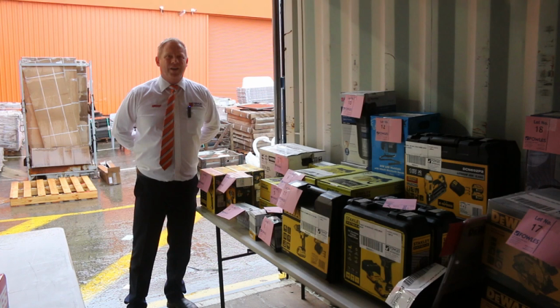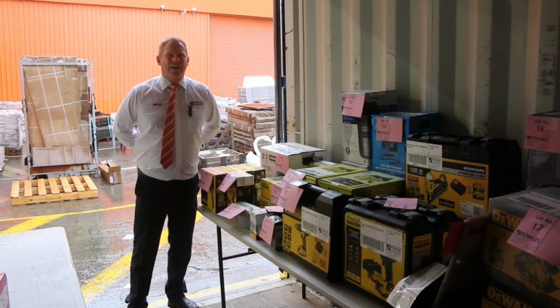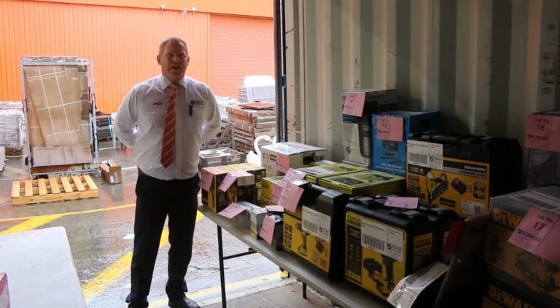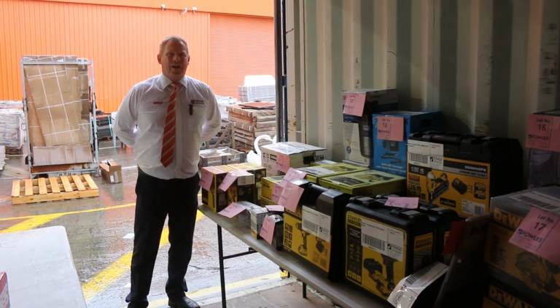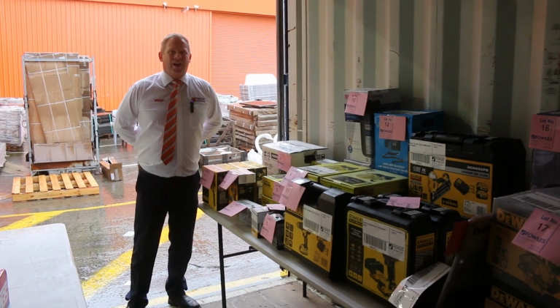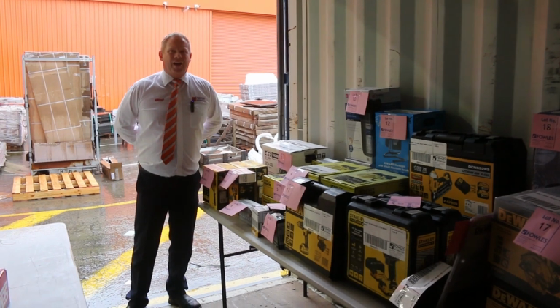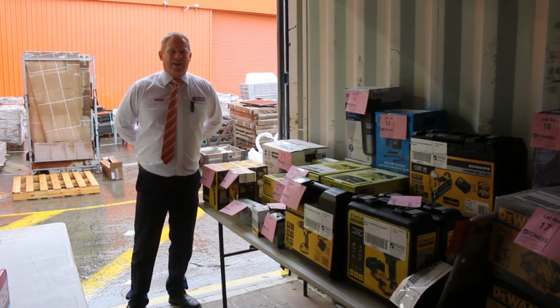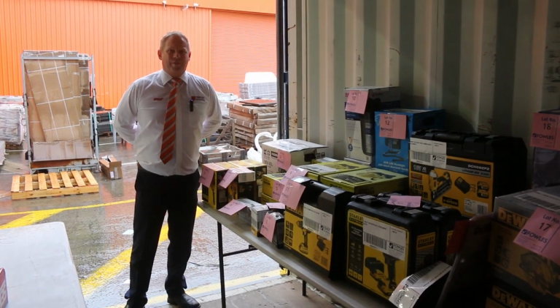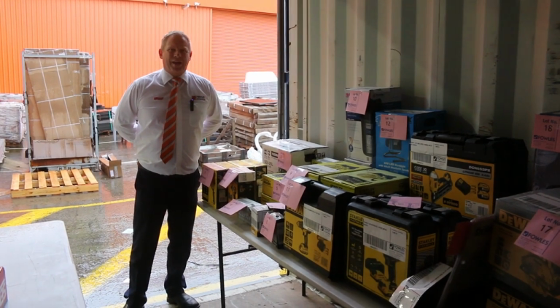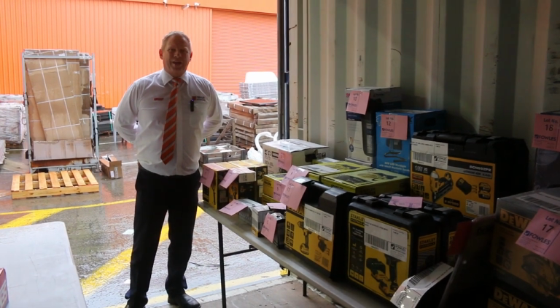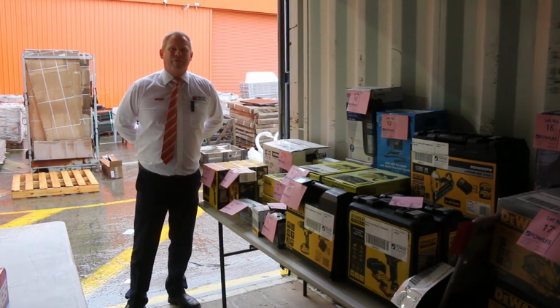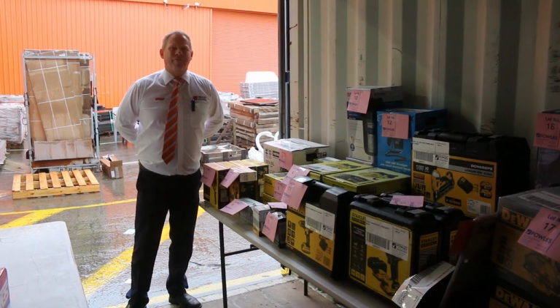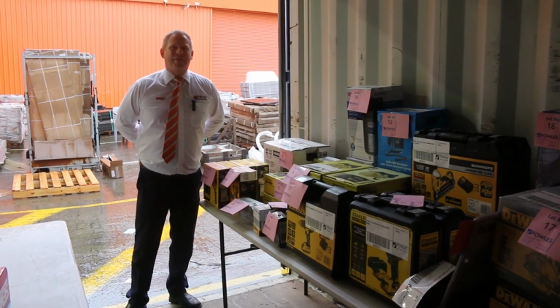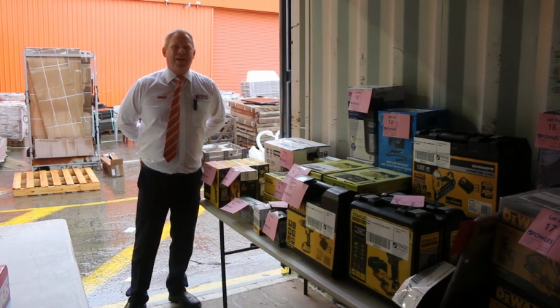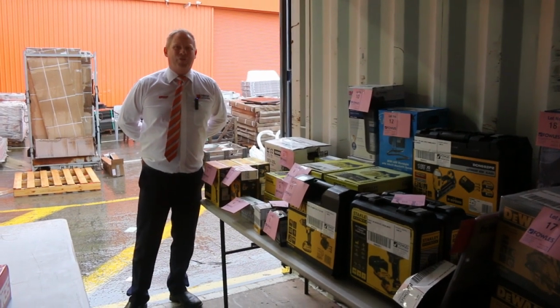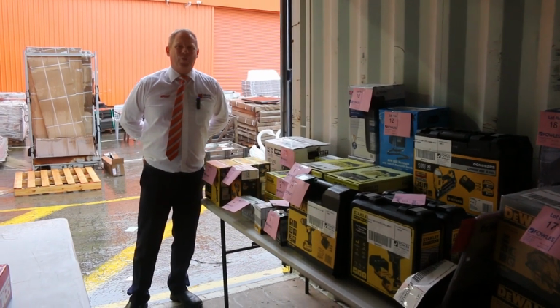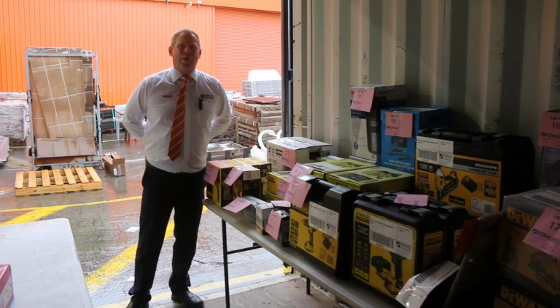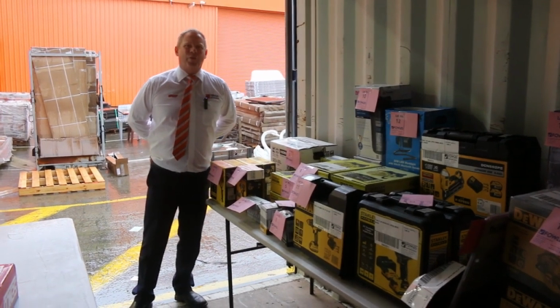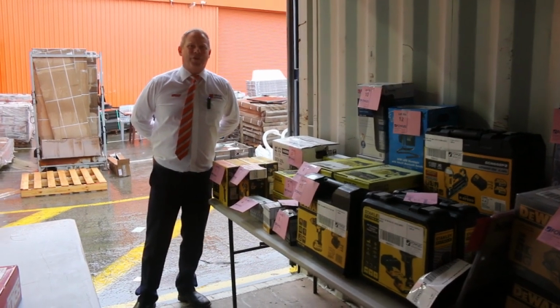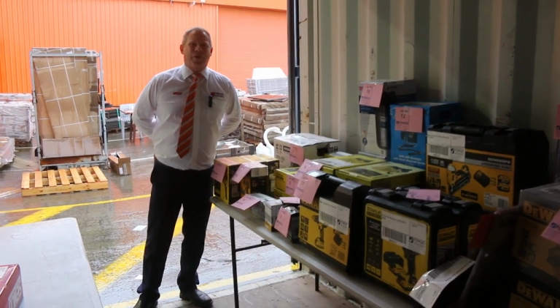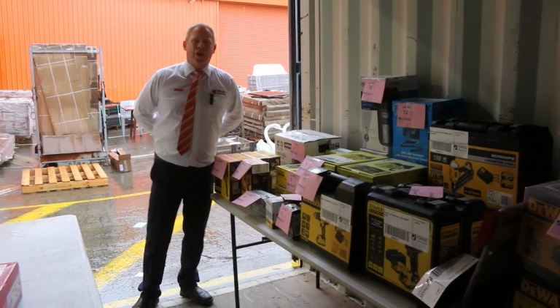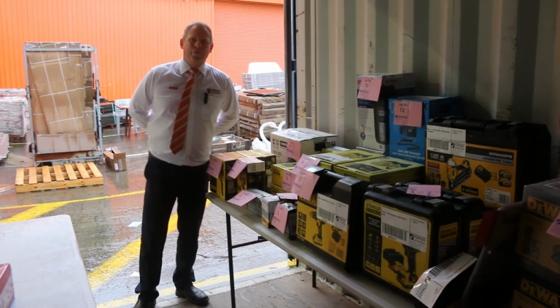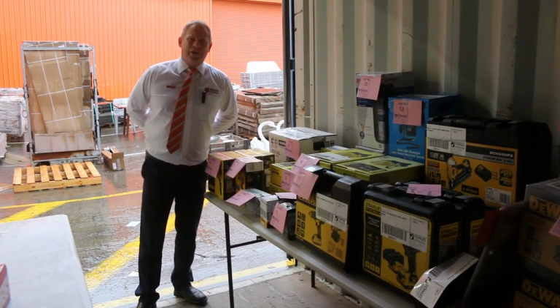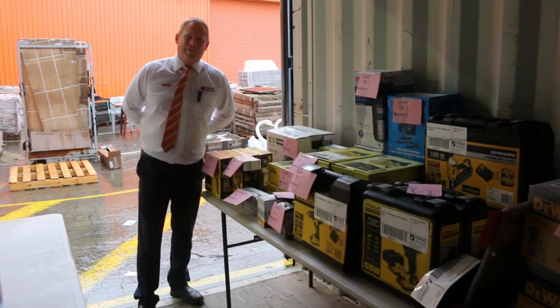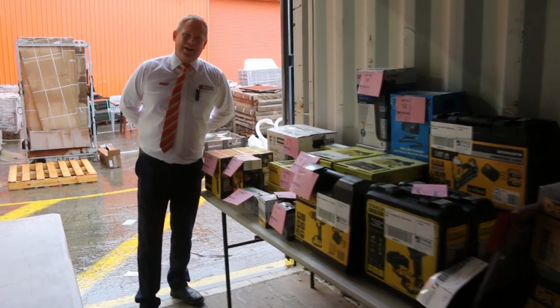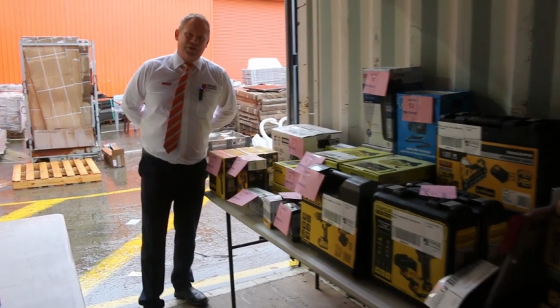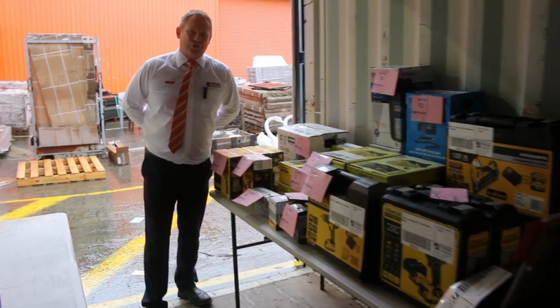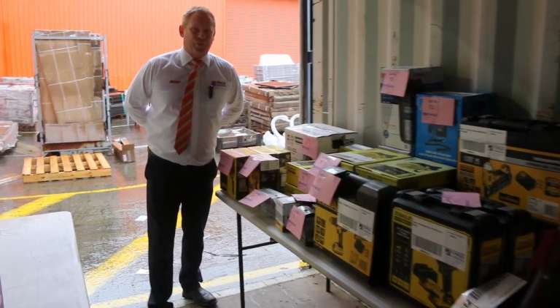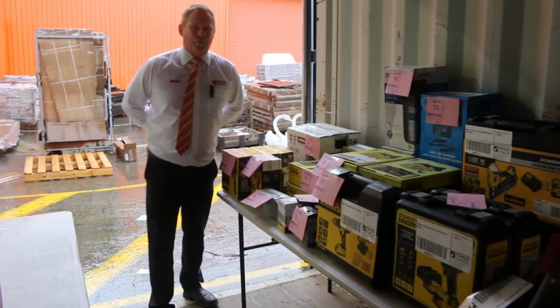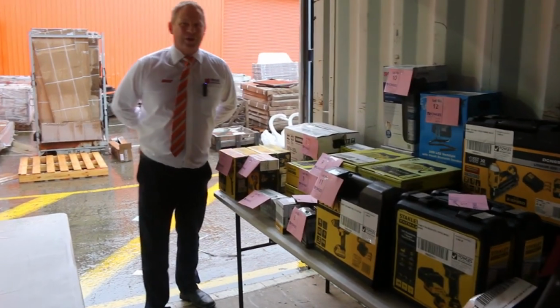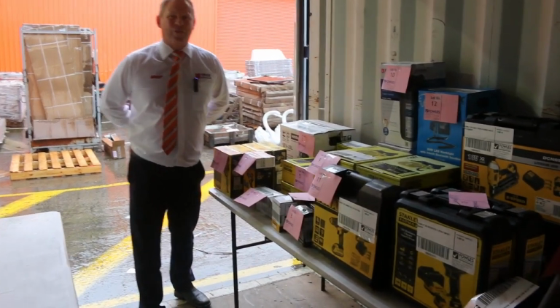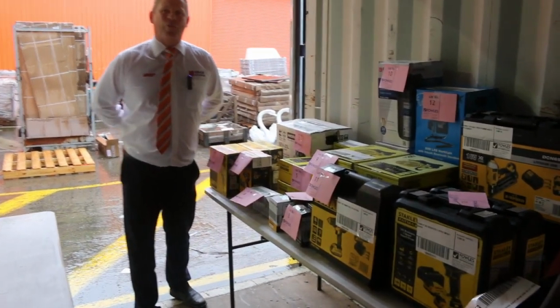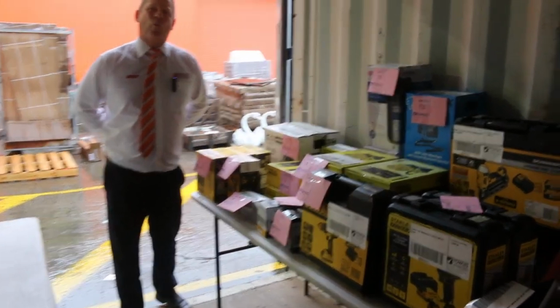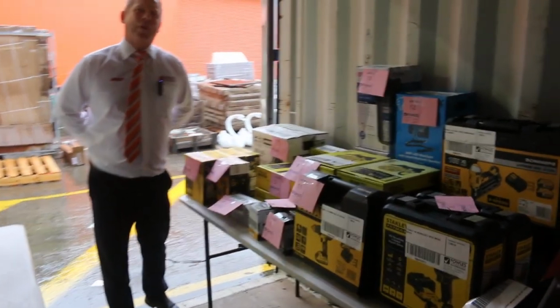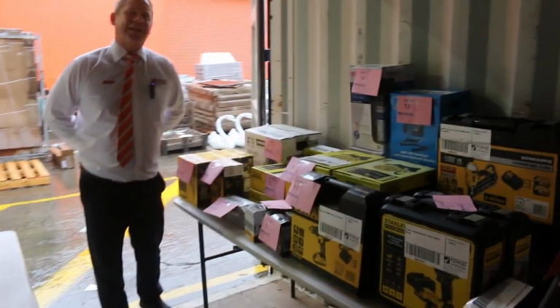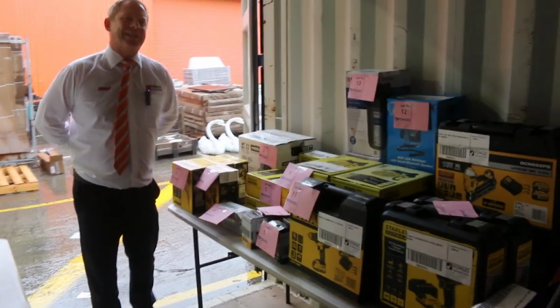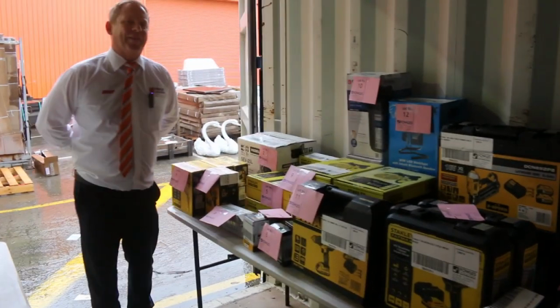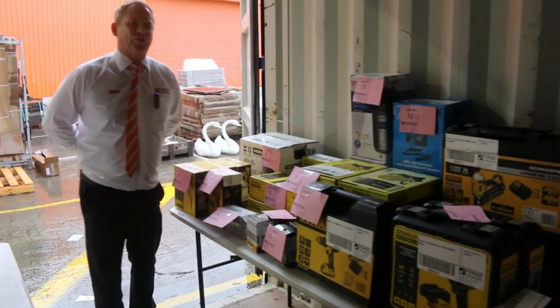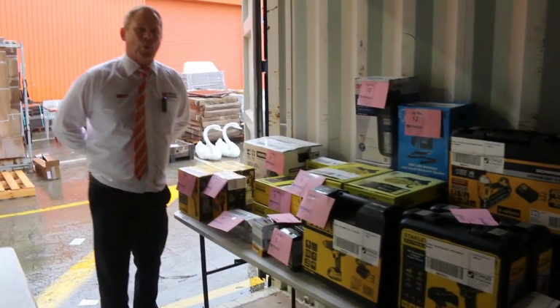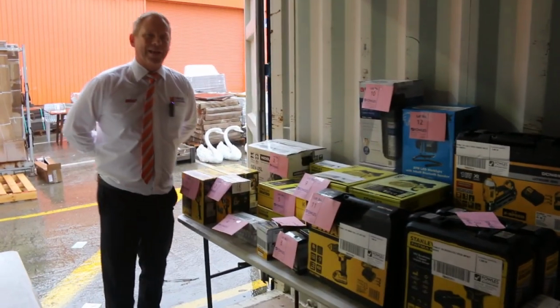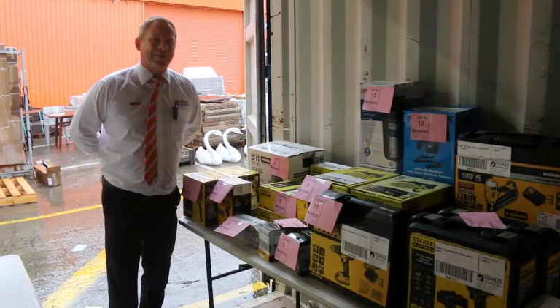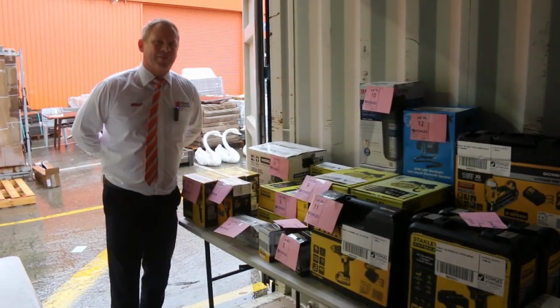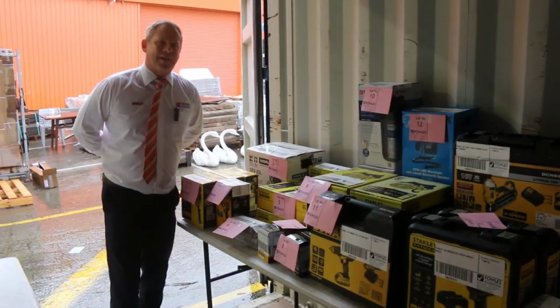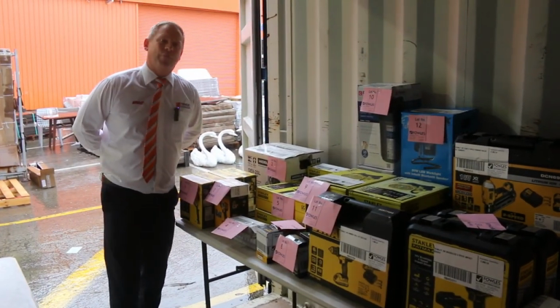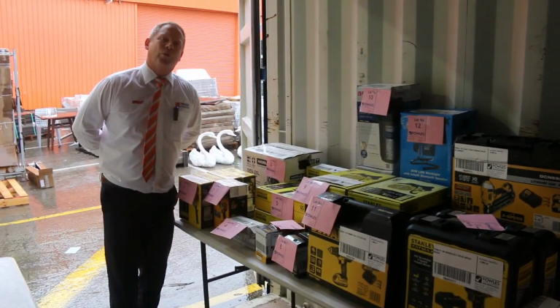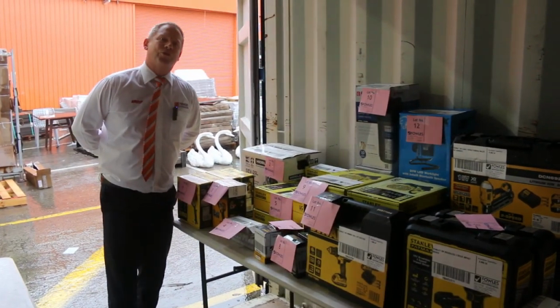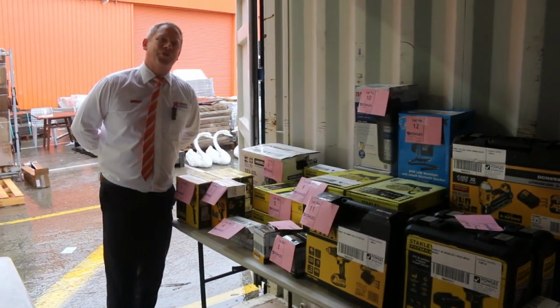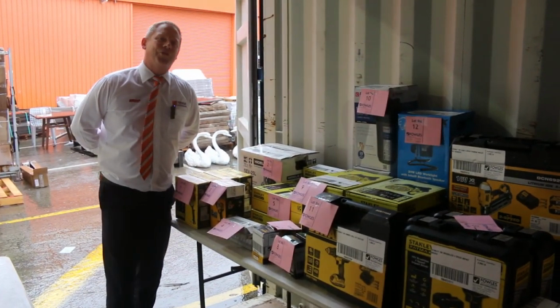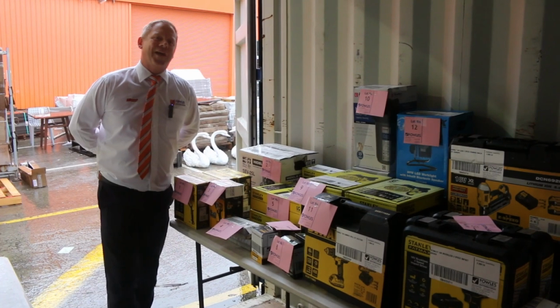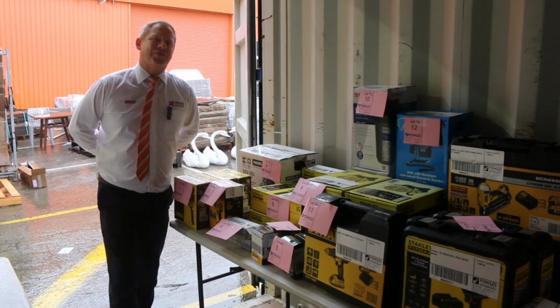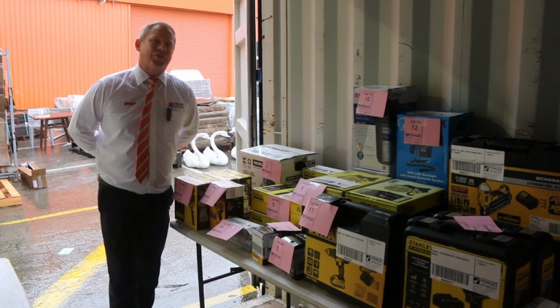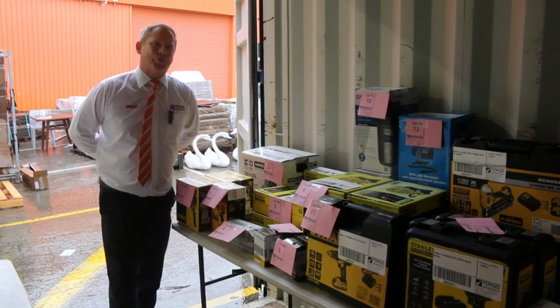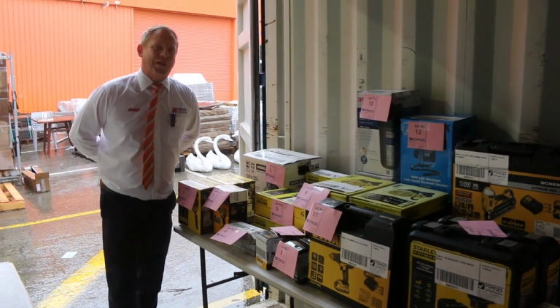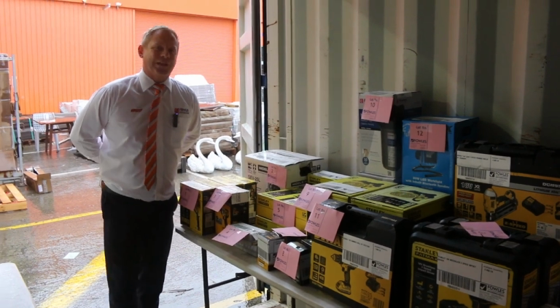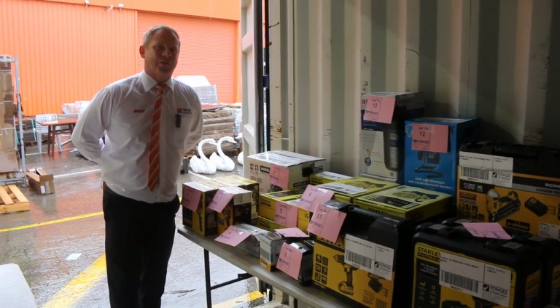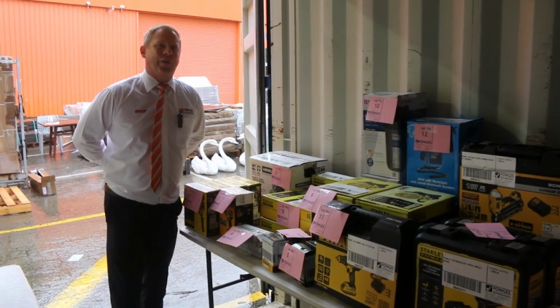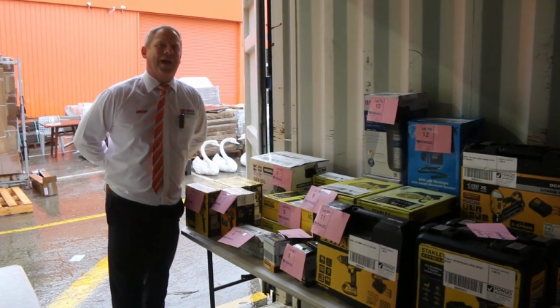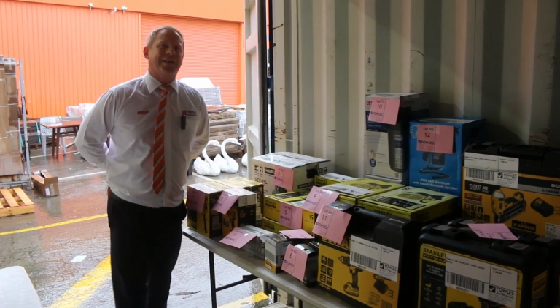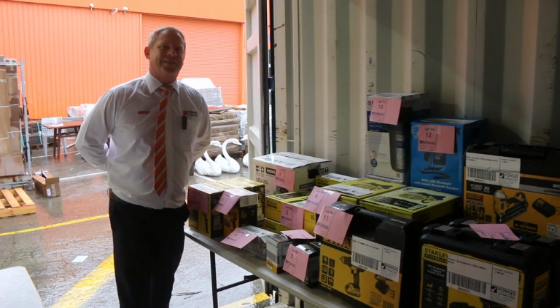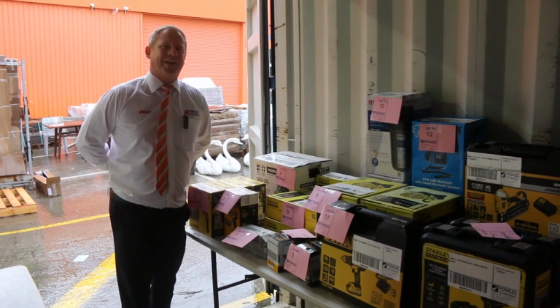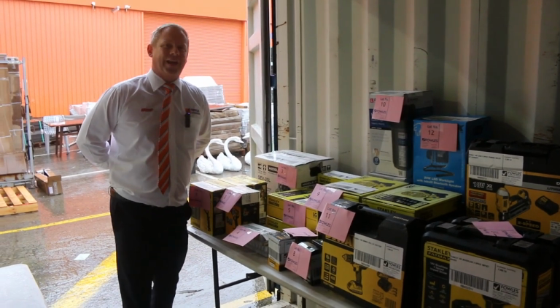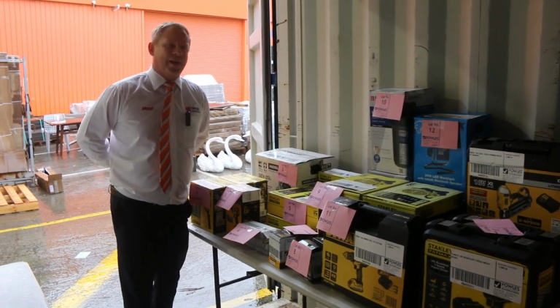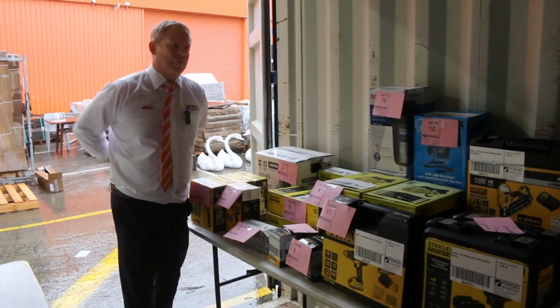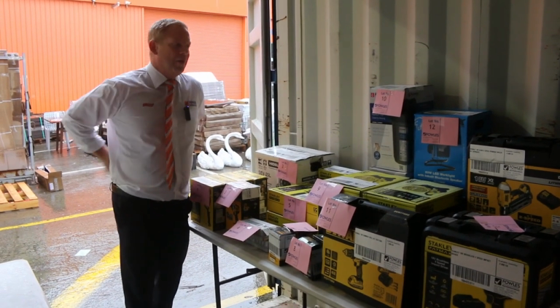Hi, I'm Liam from Fowles, and welcome to the Home Renovators Auction Preview for Wednesday the 20th of April 2022 at 10am.